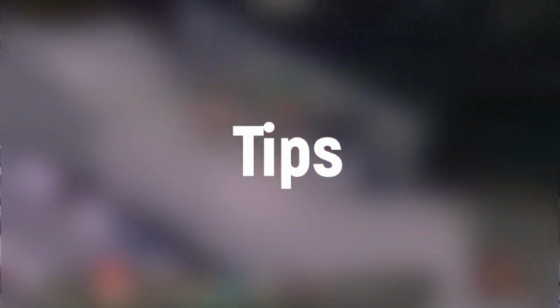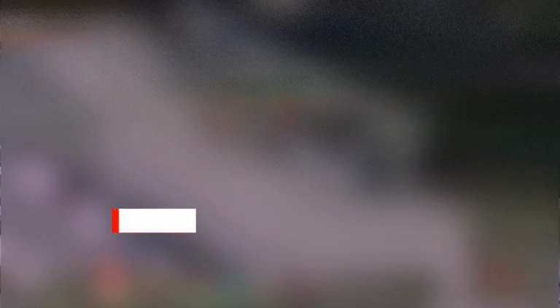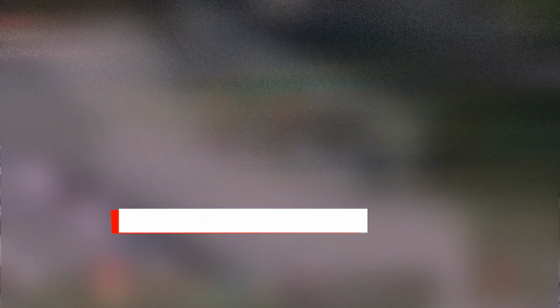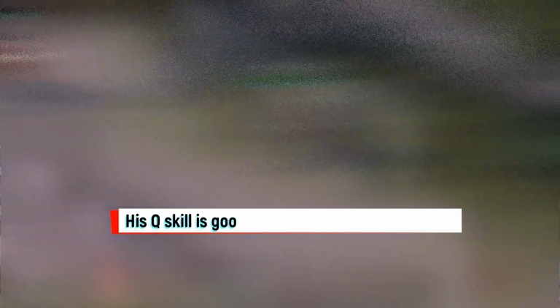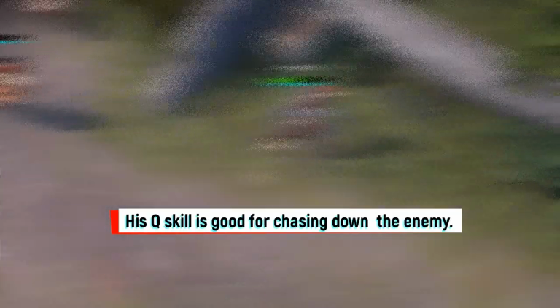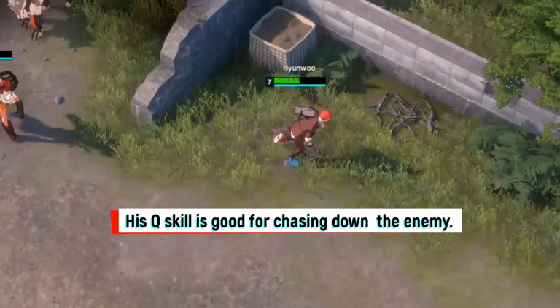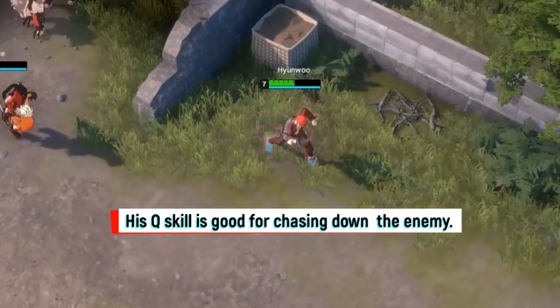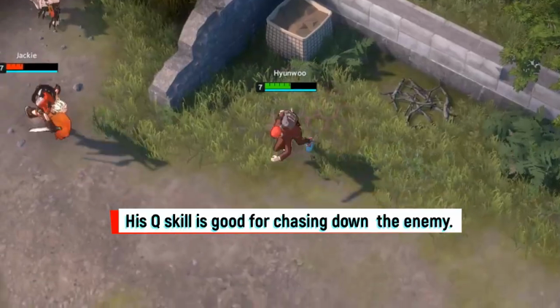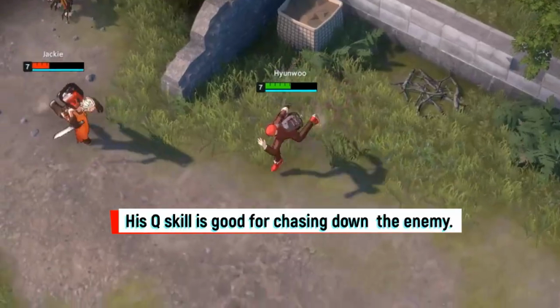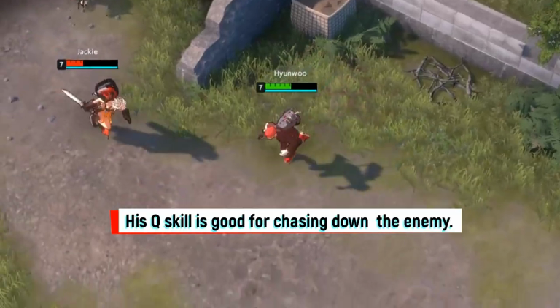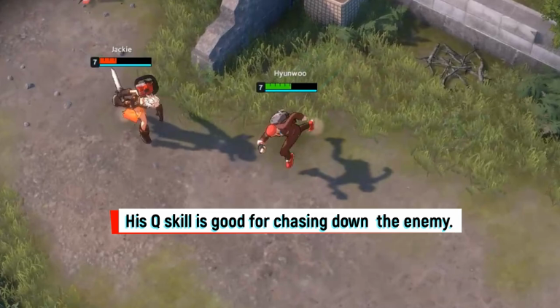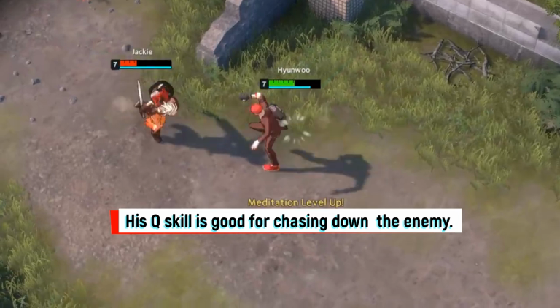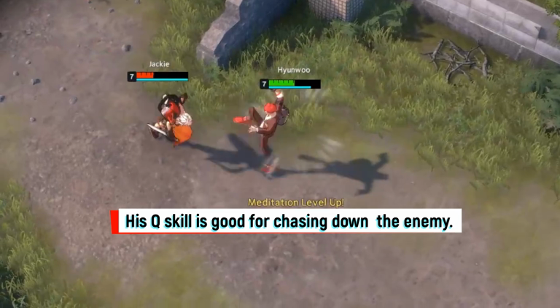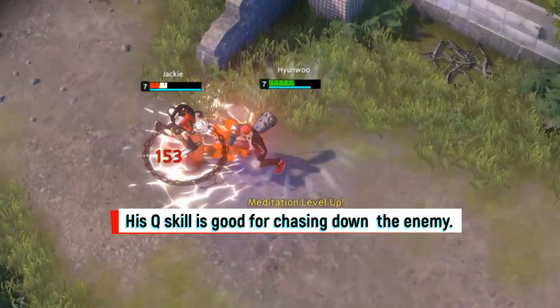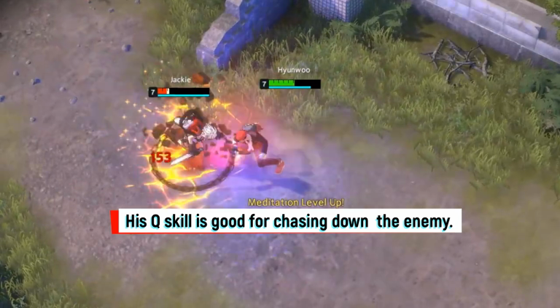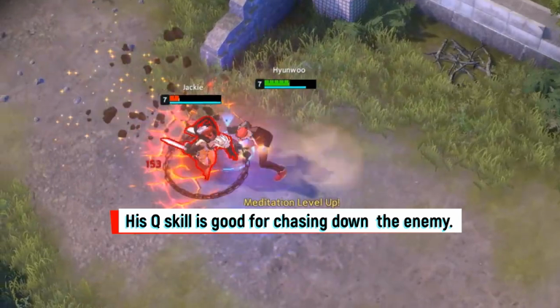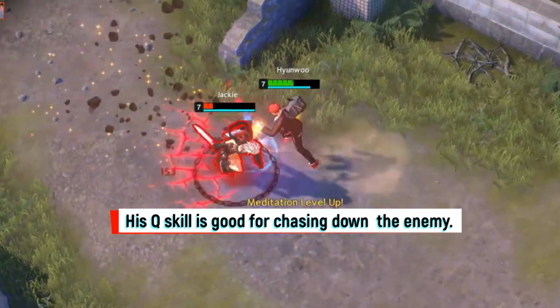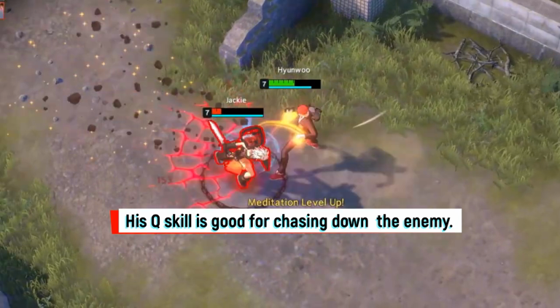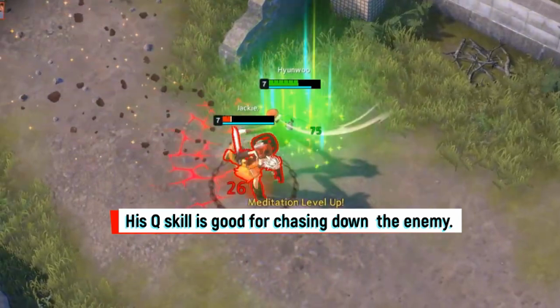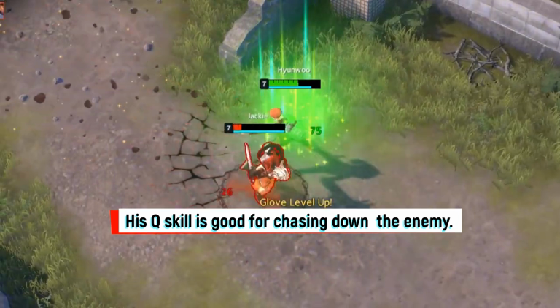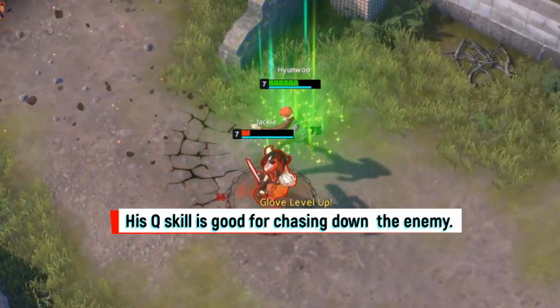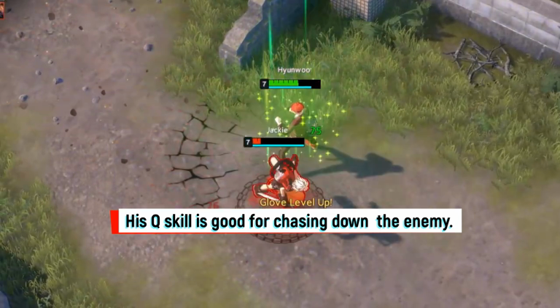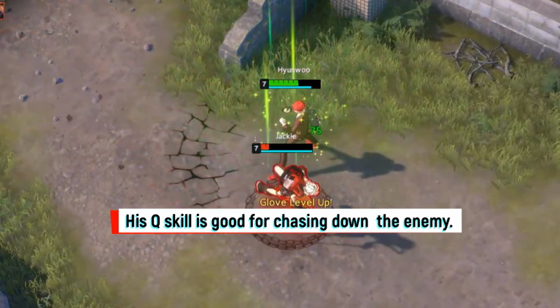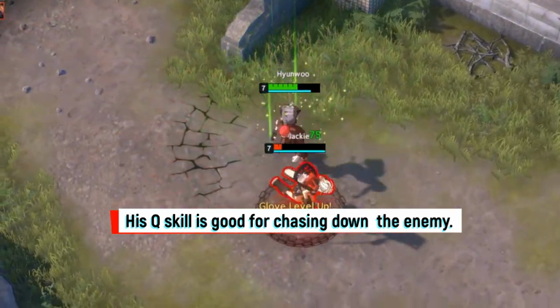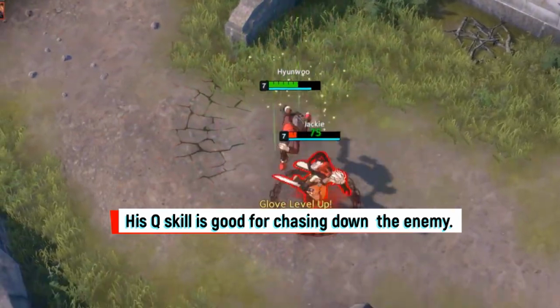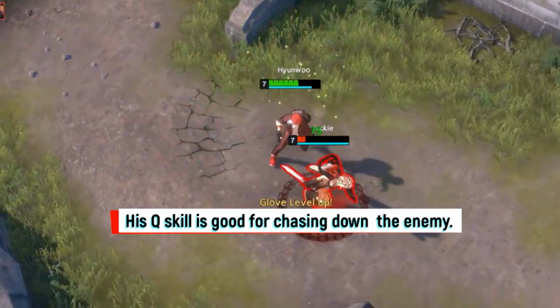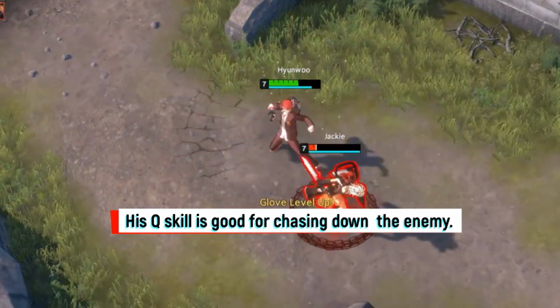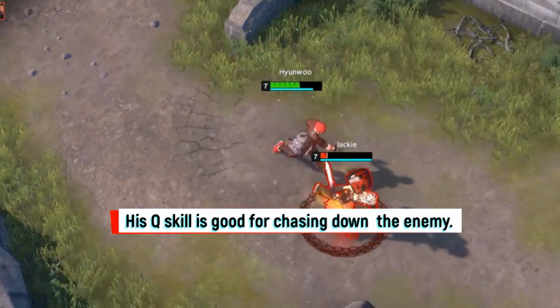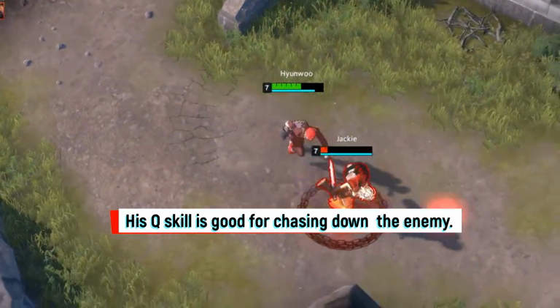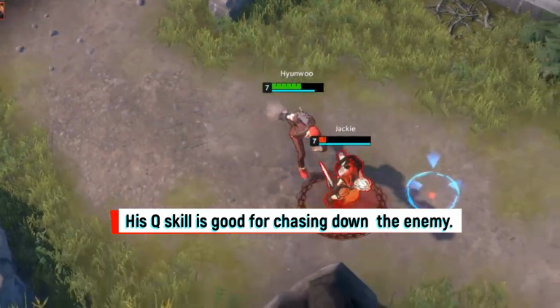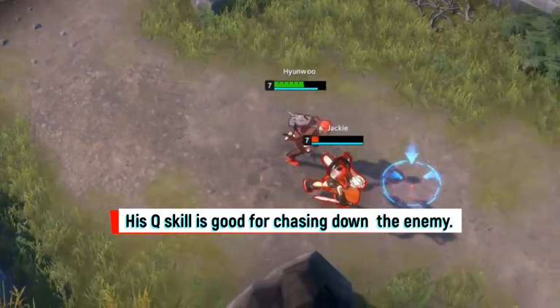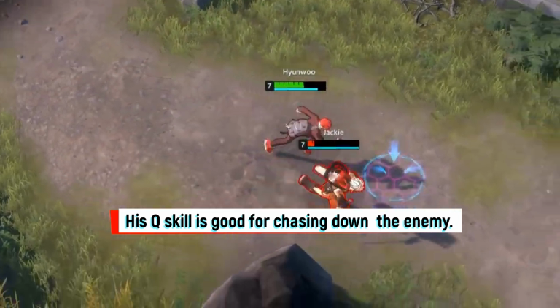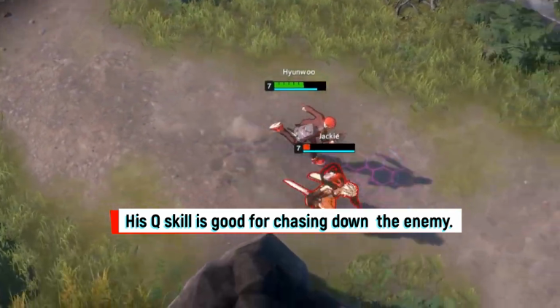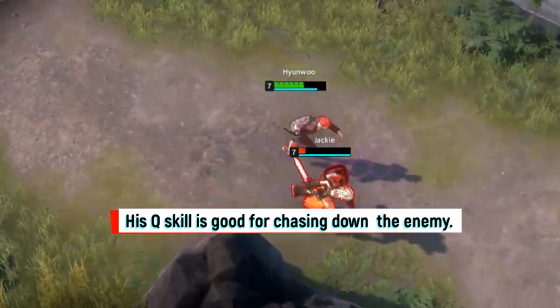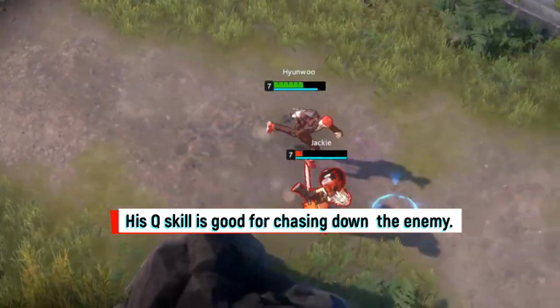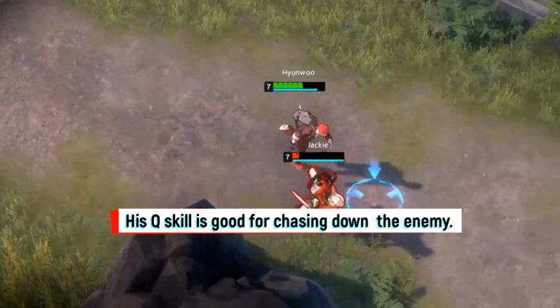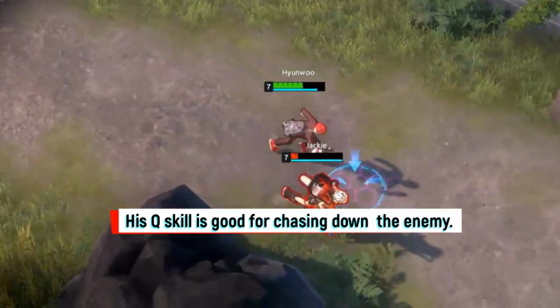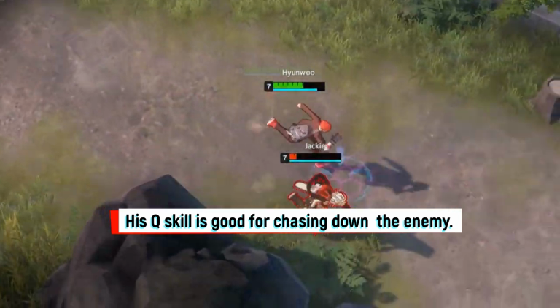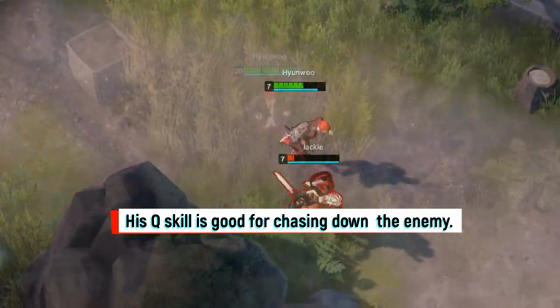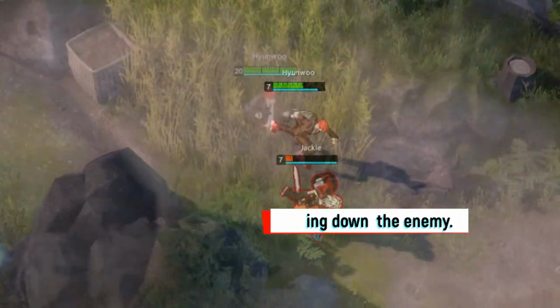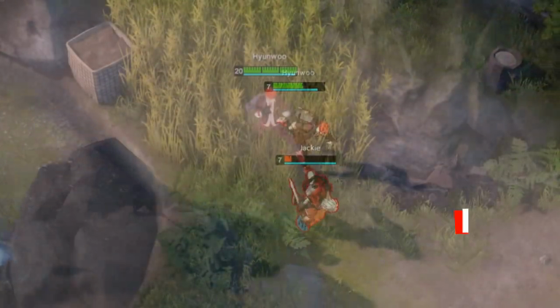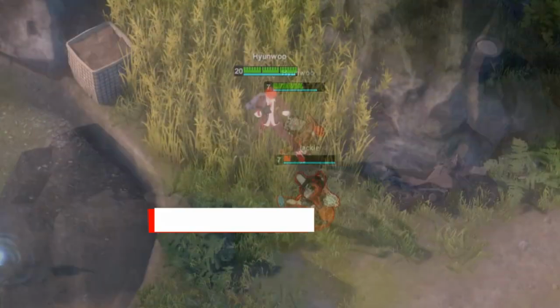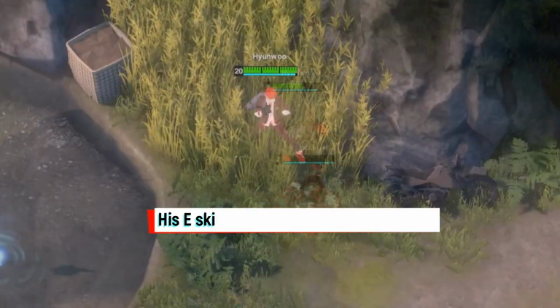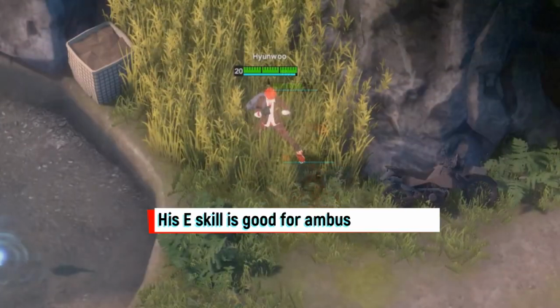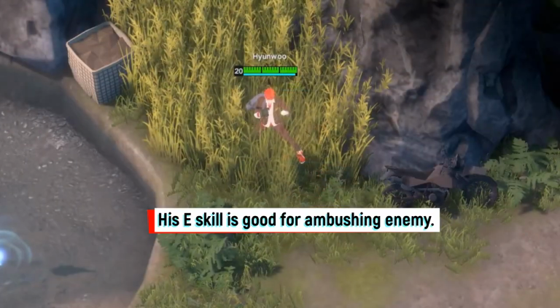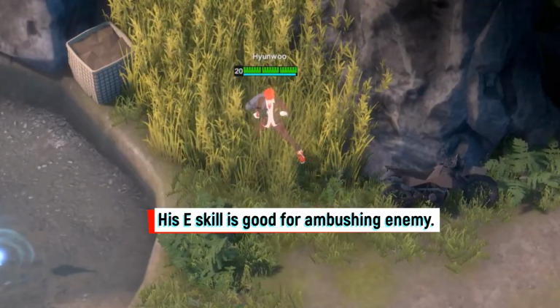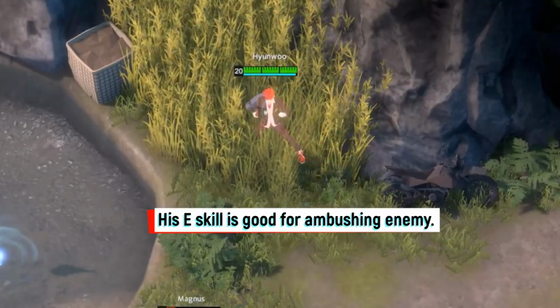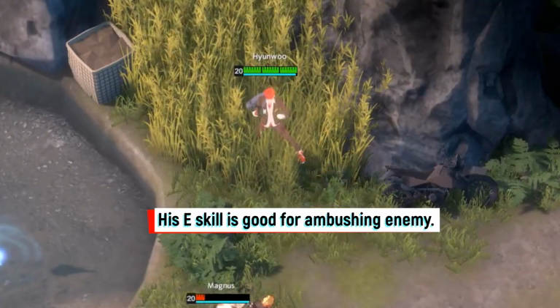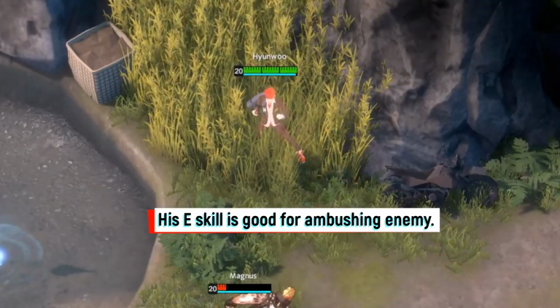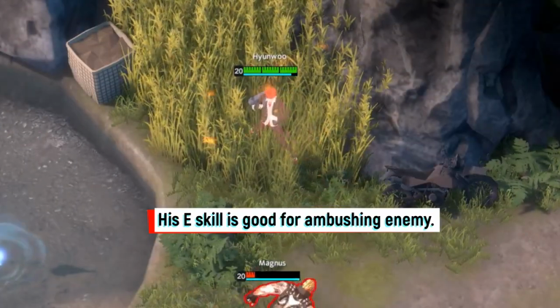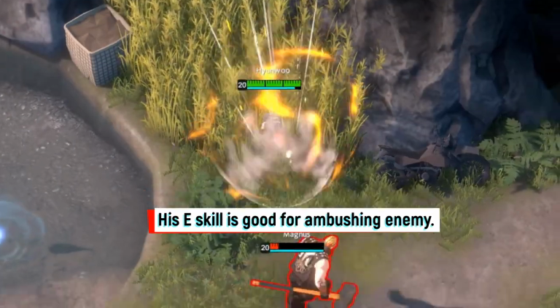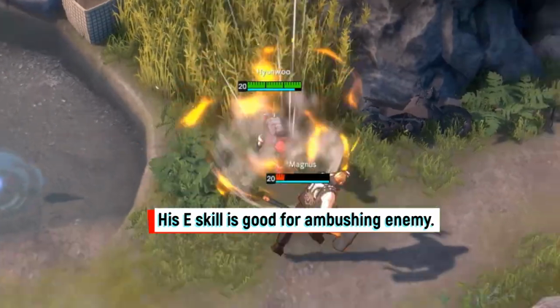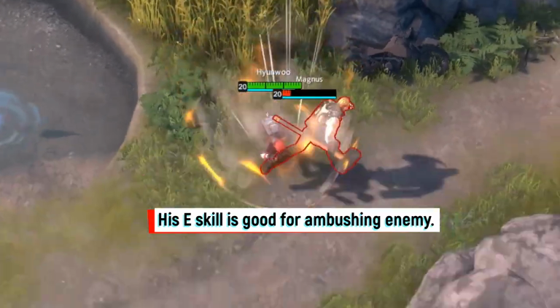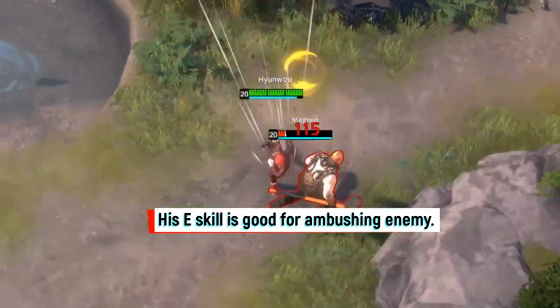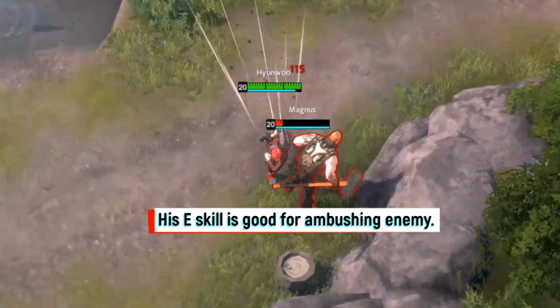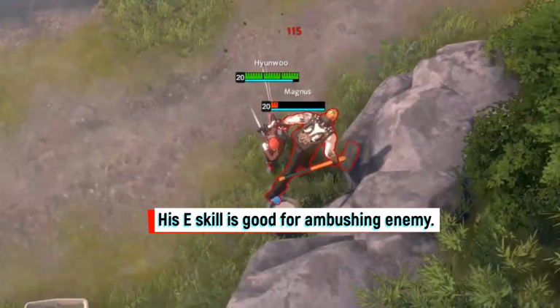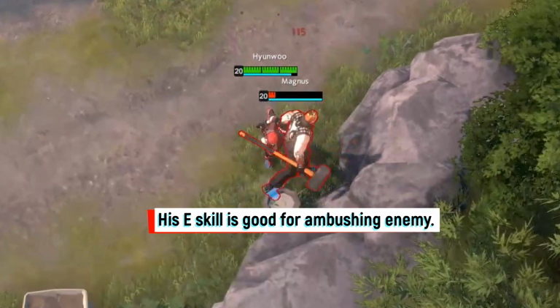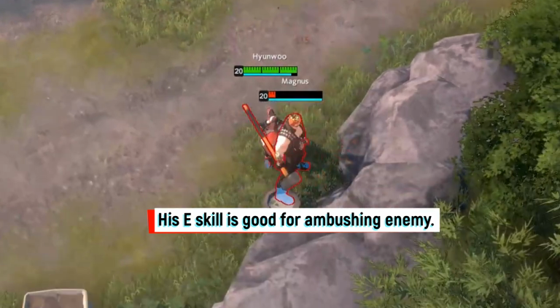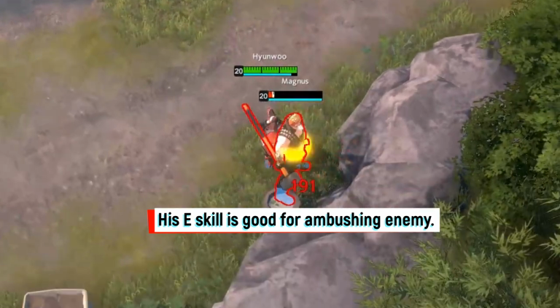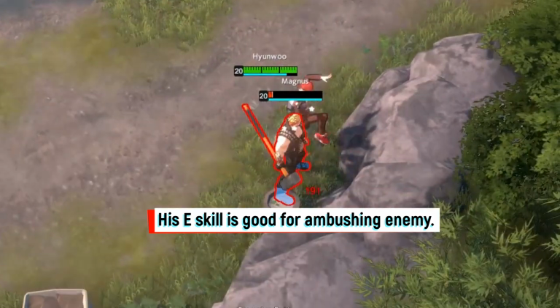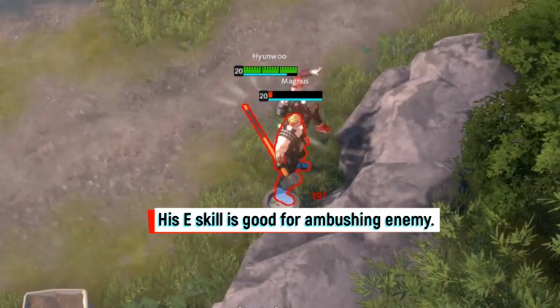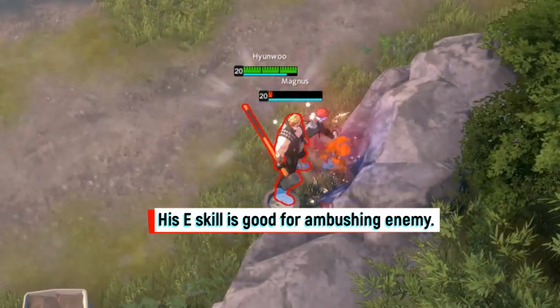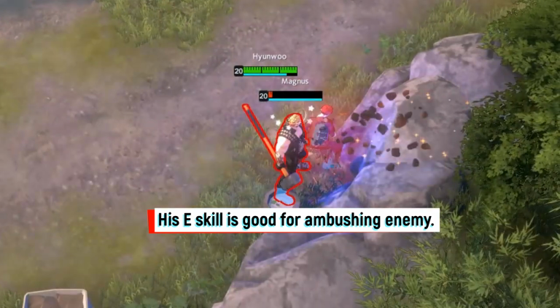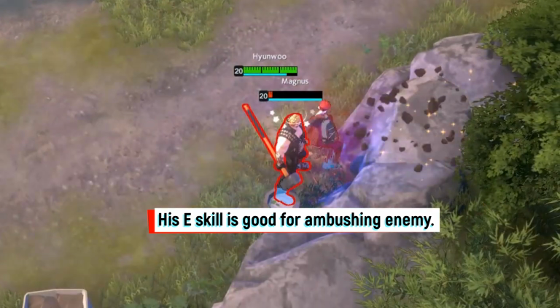His Q skill is good for chasing down the enemy, and his E skill is good for ambushing enemies.